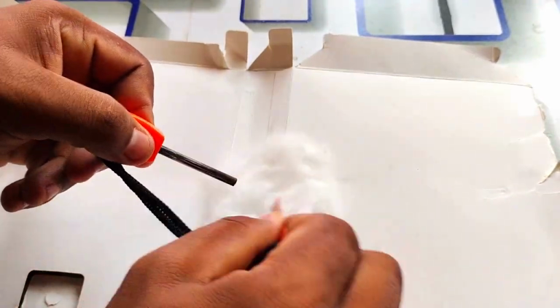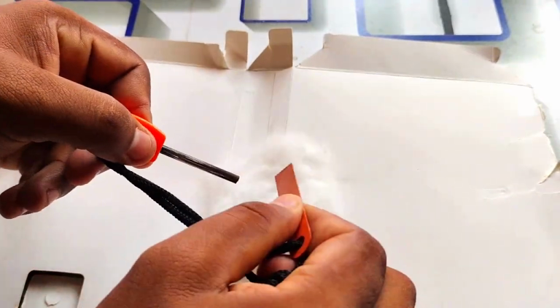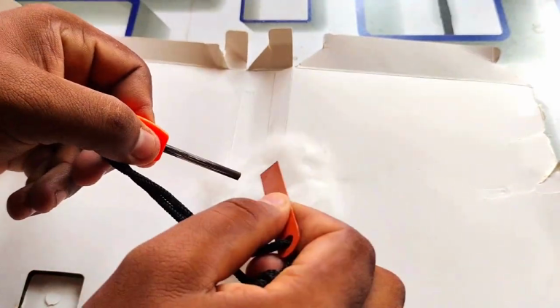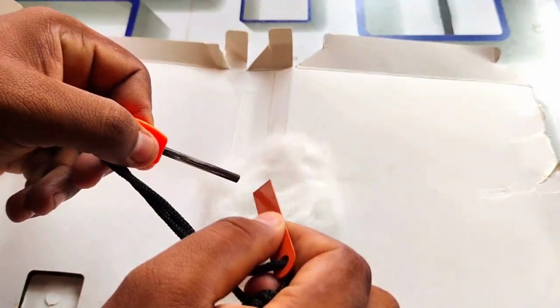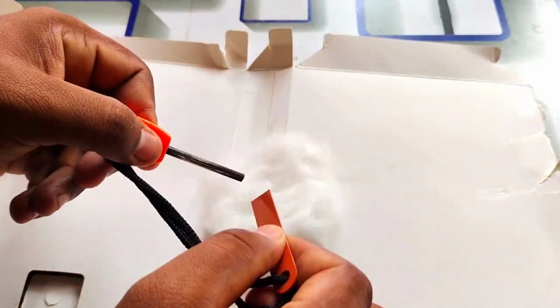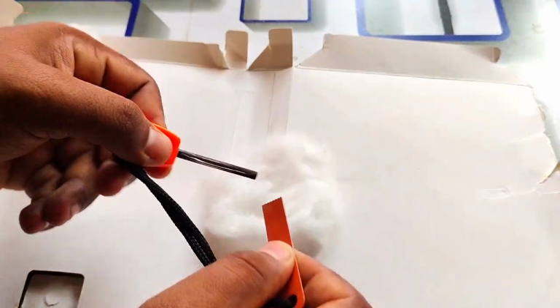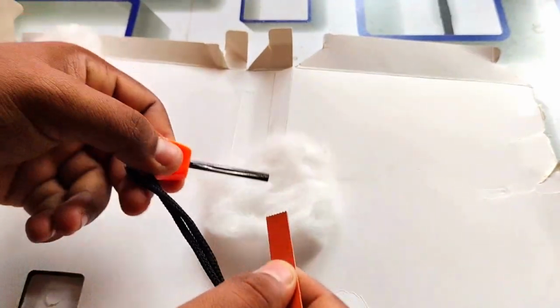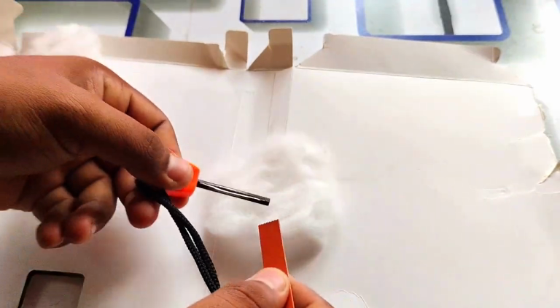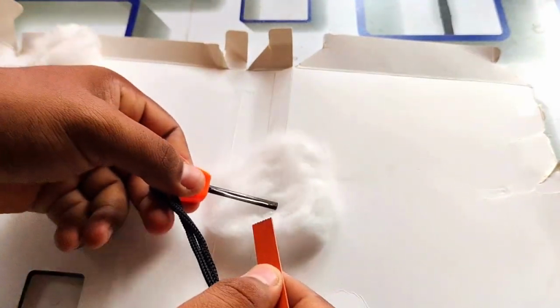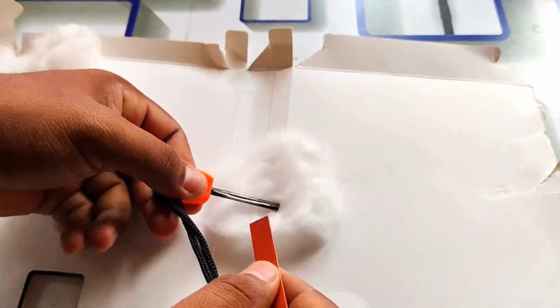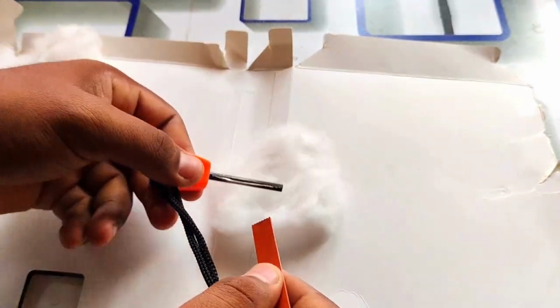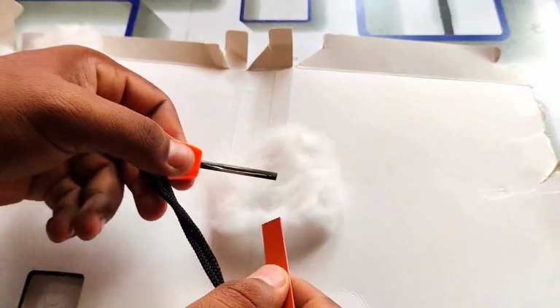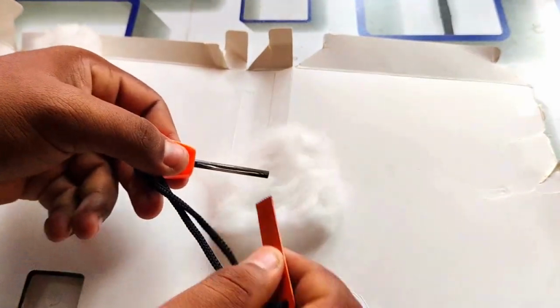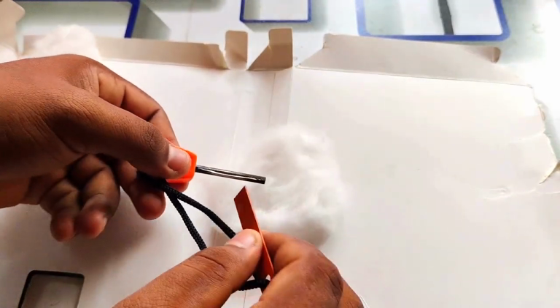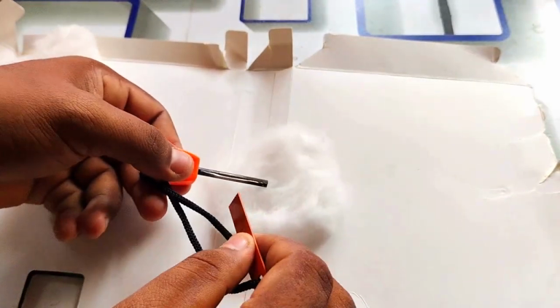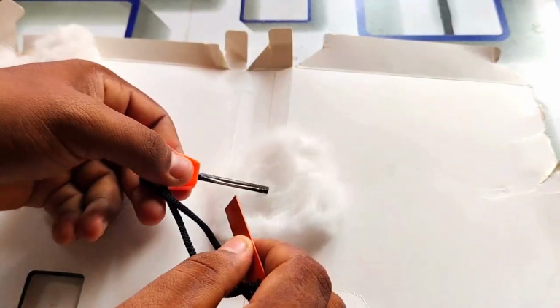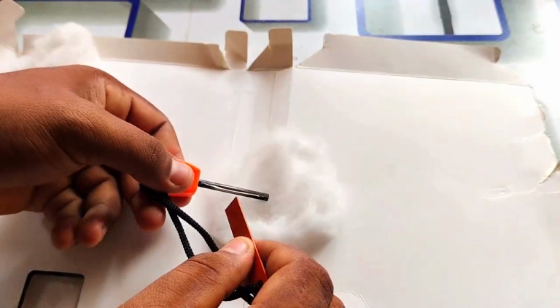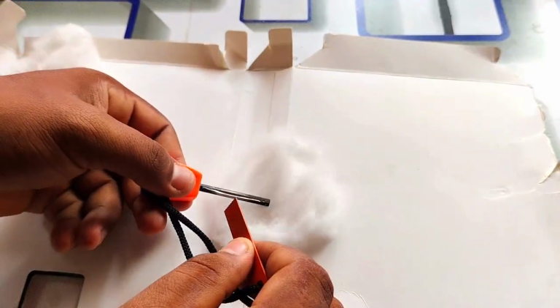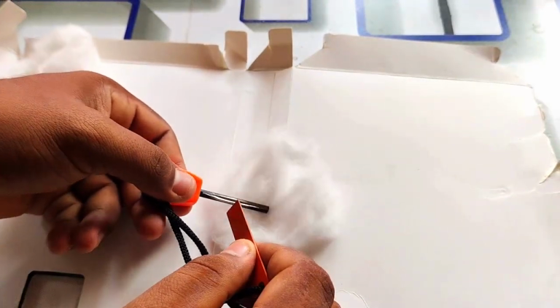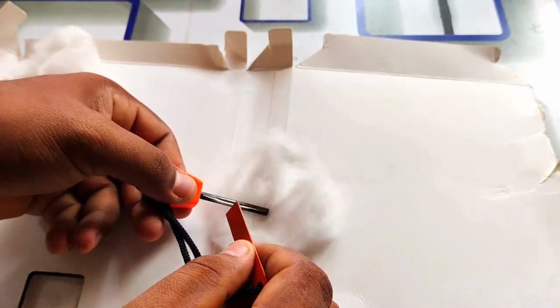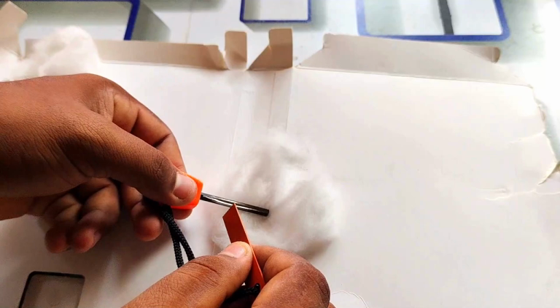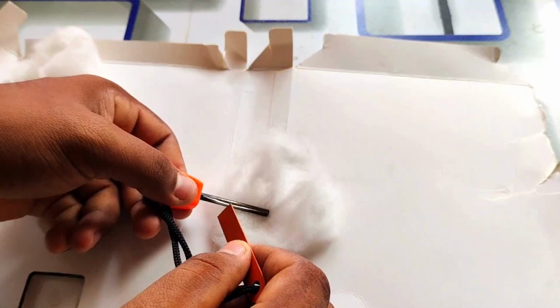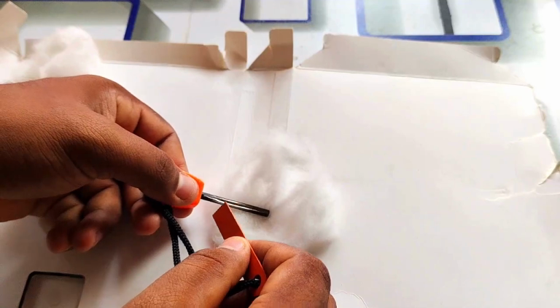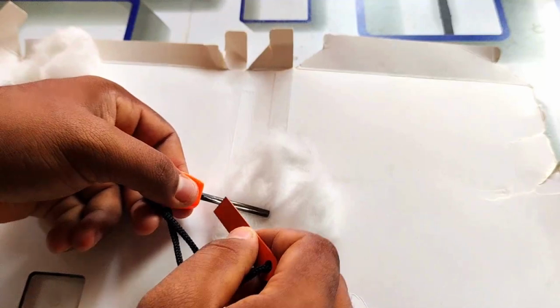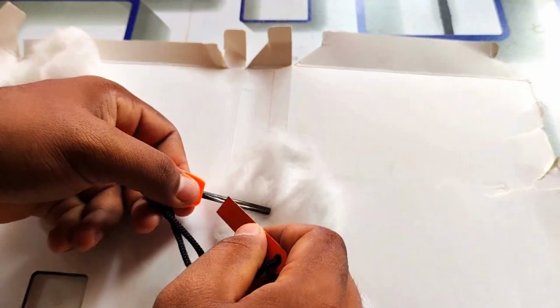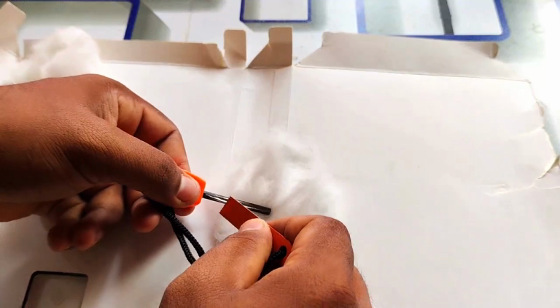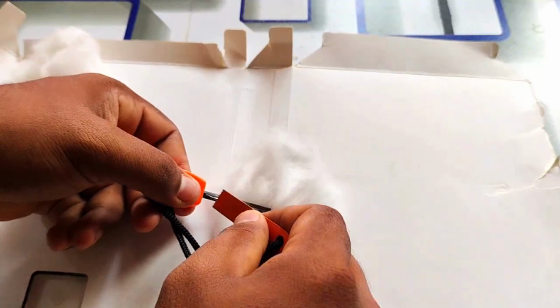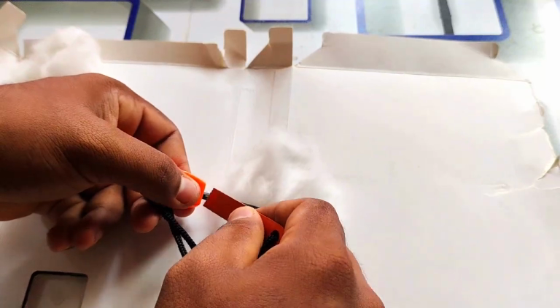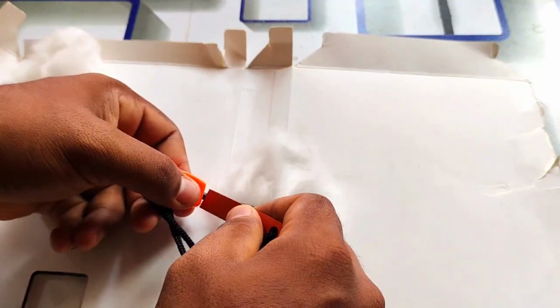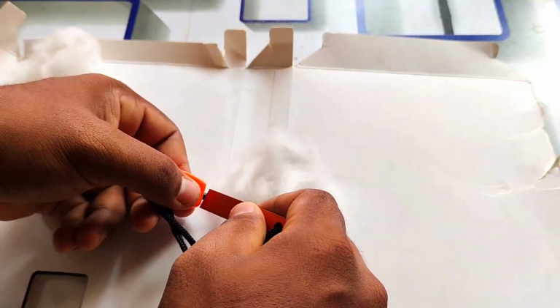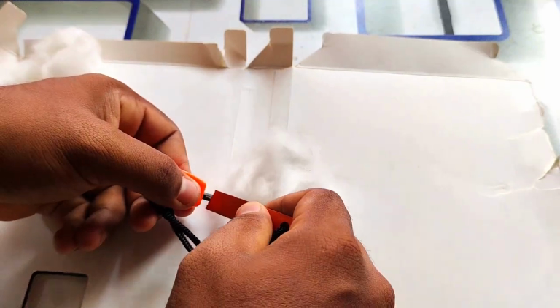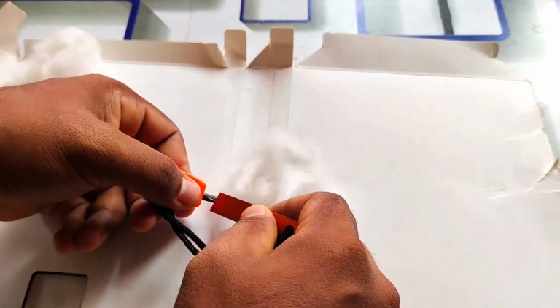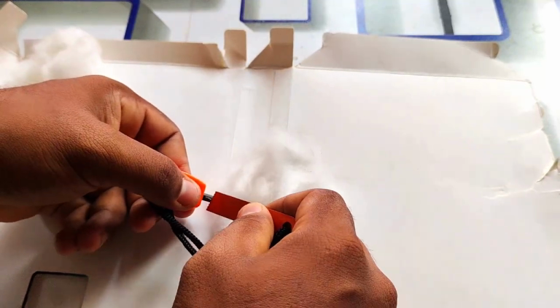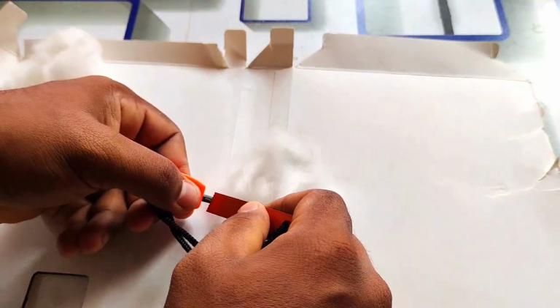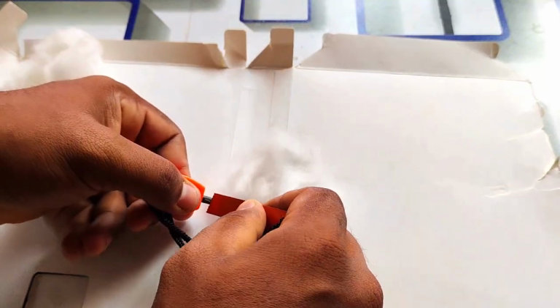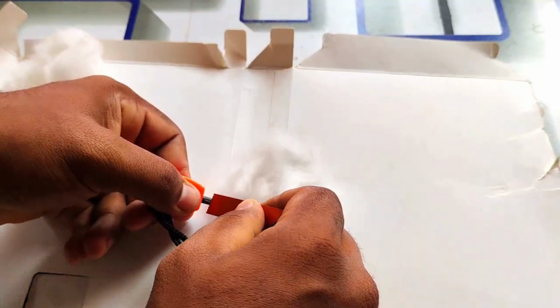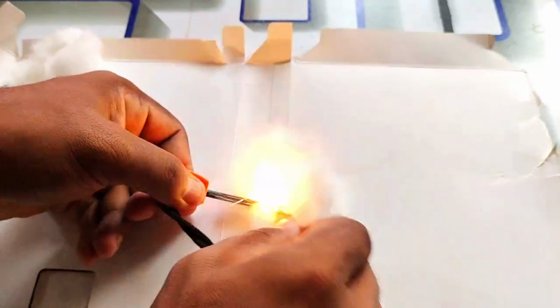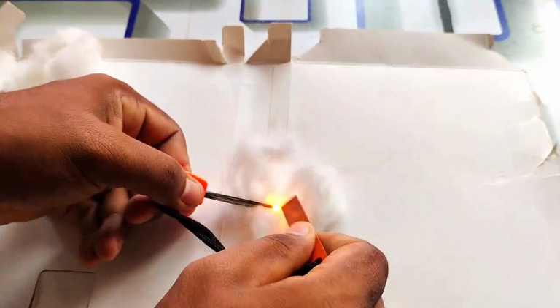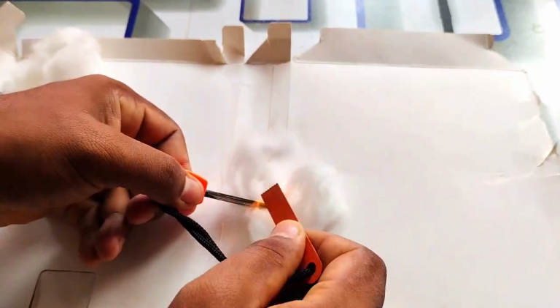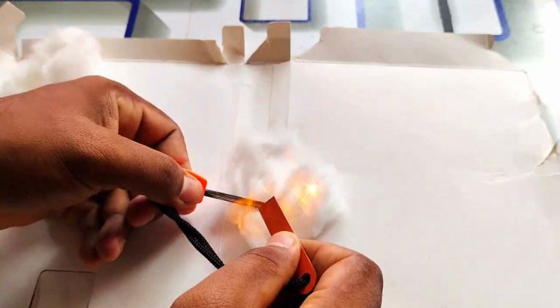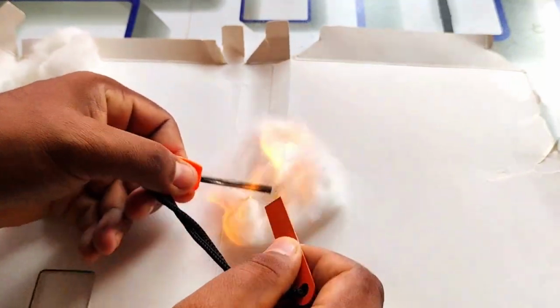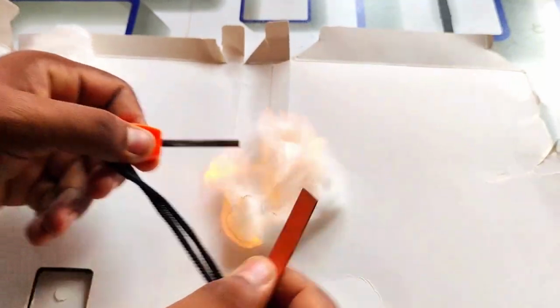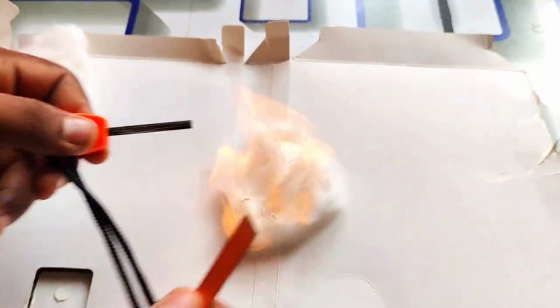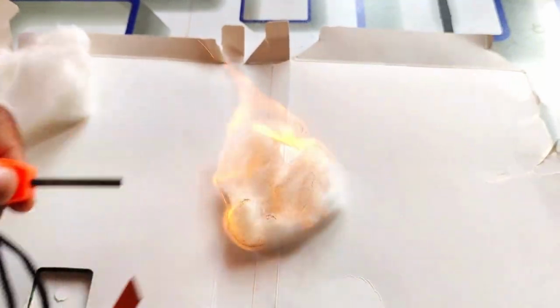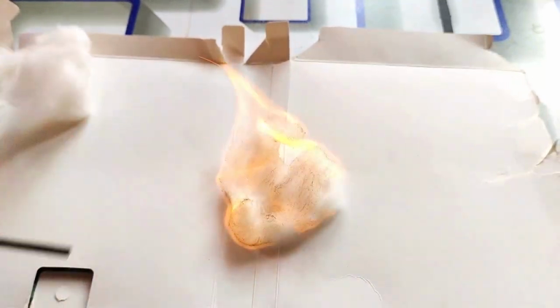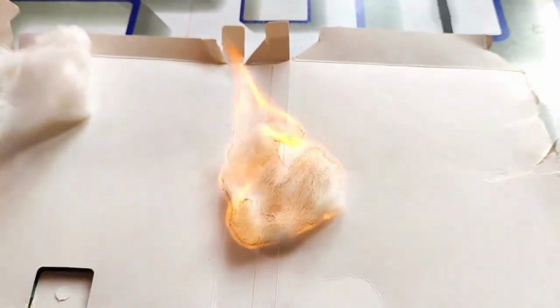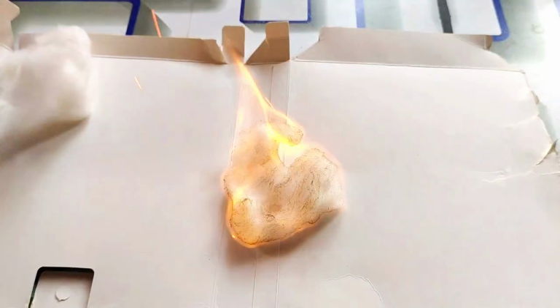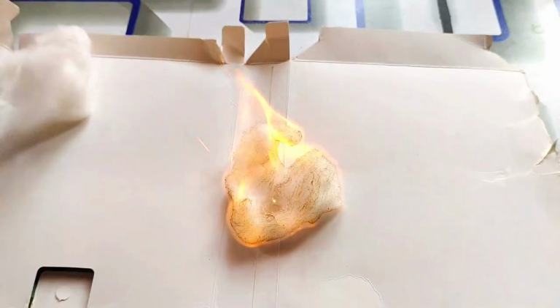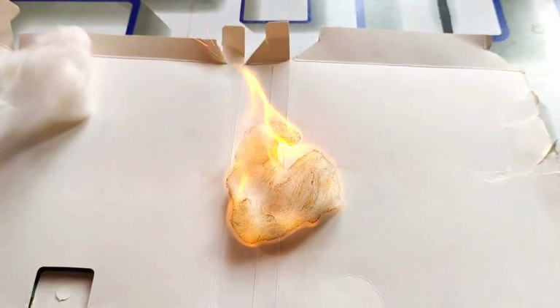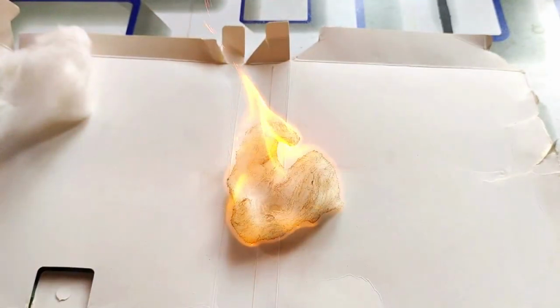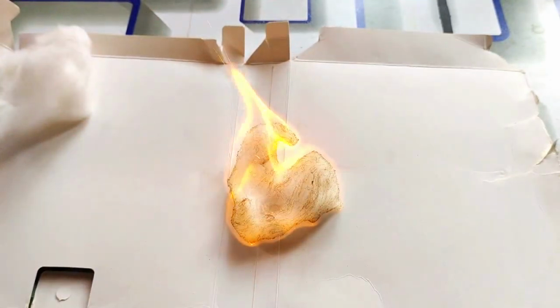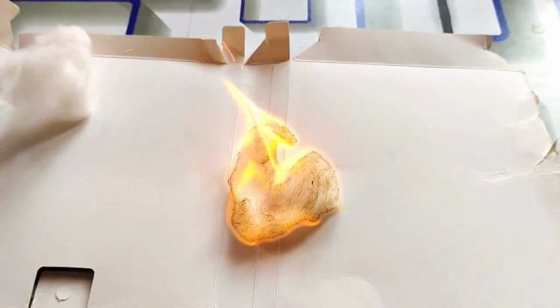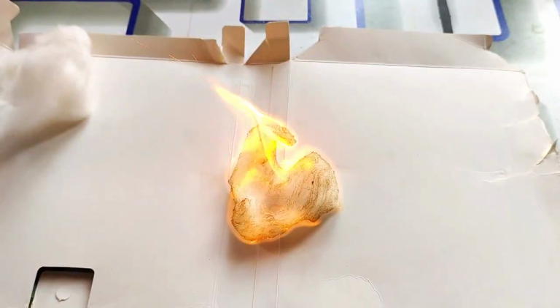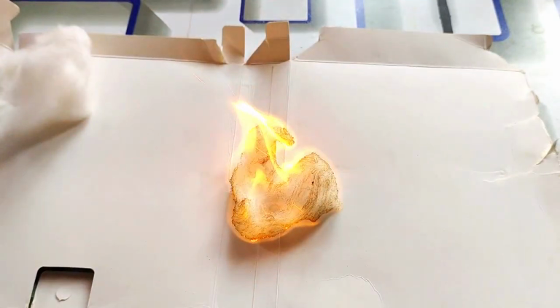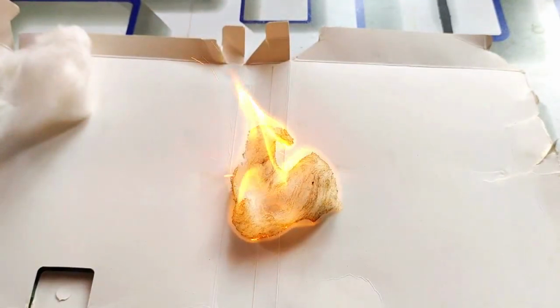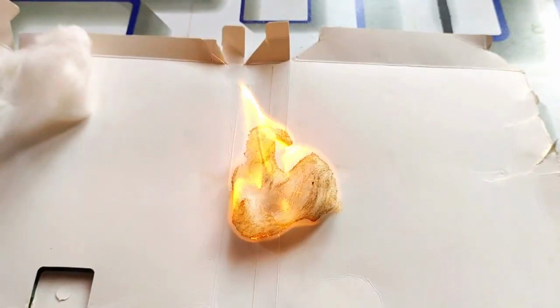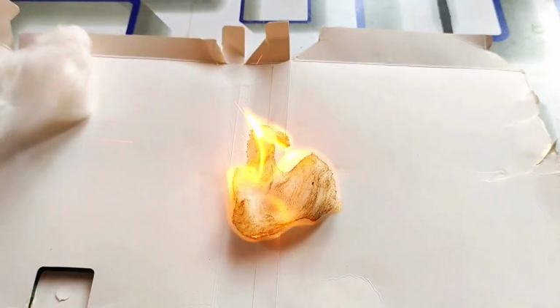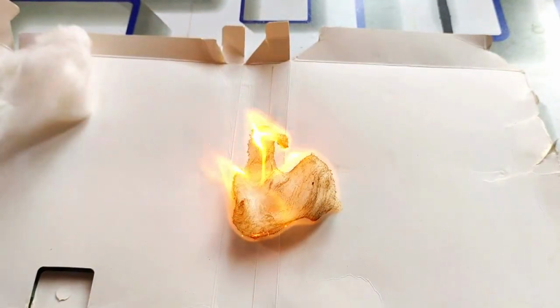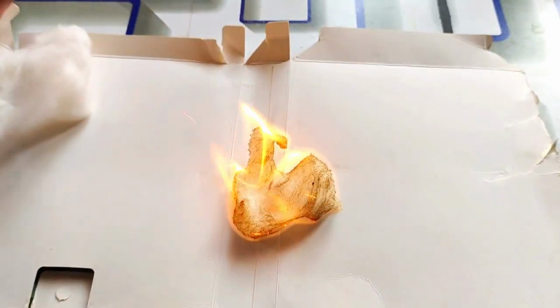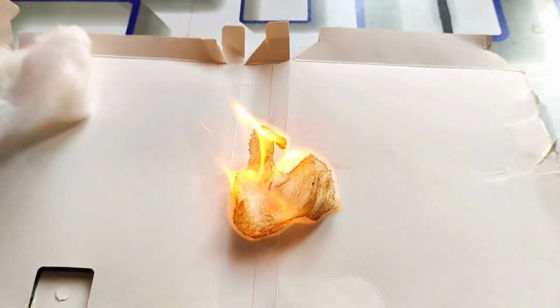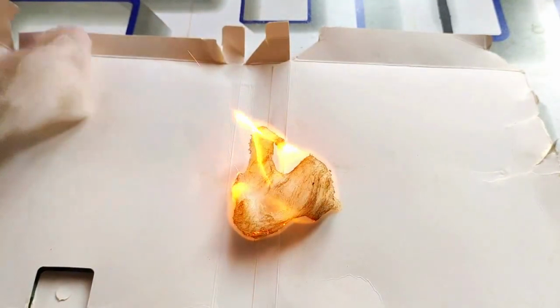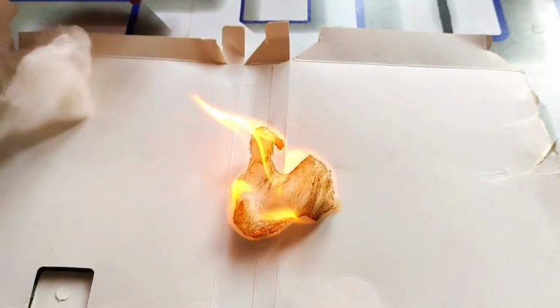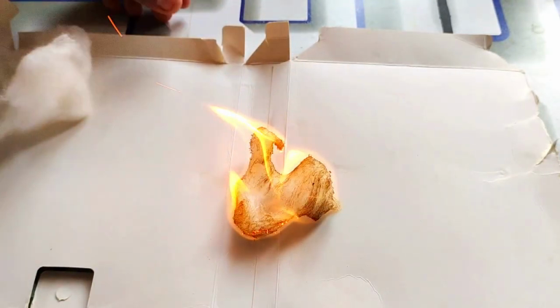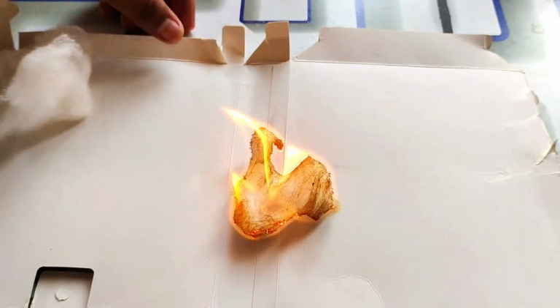You can see the spark. Then you can see the spark.